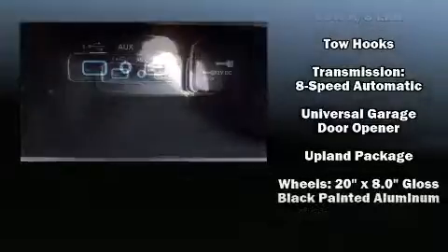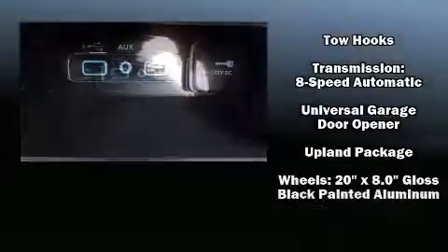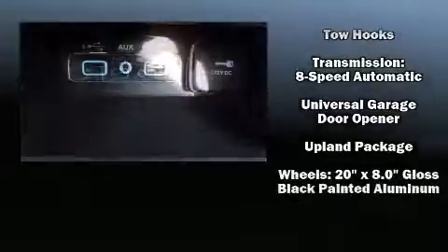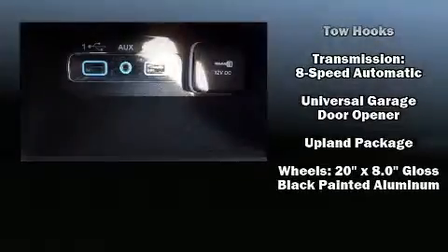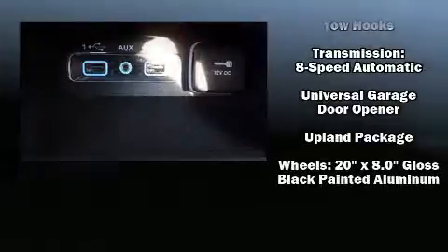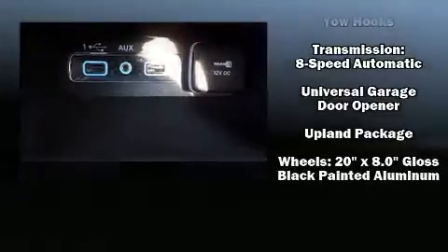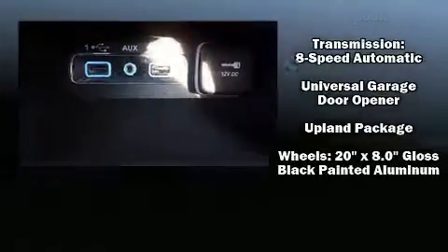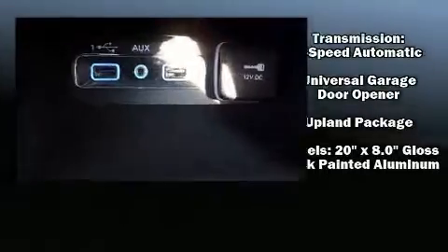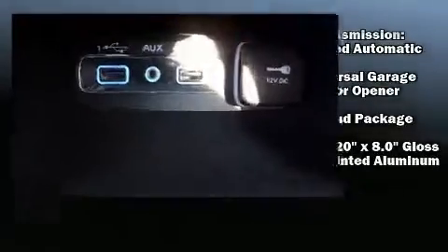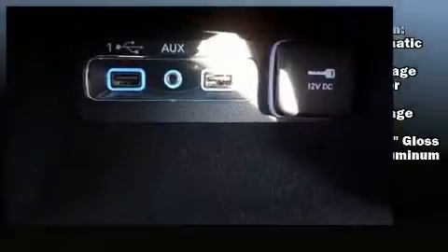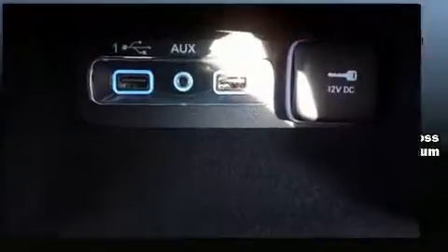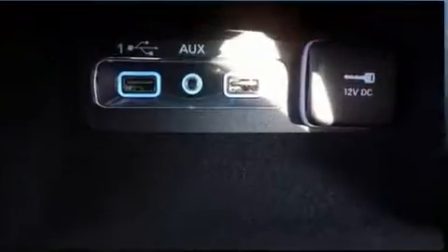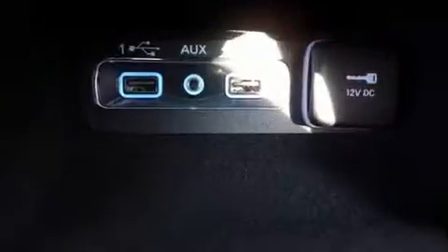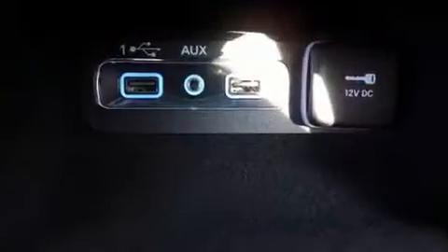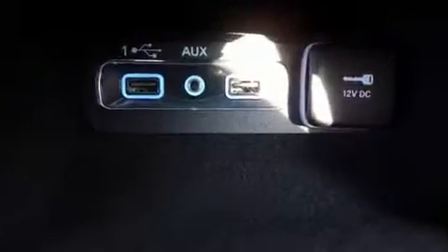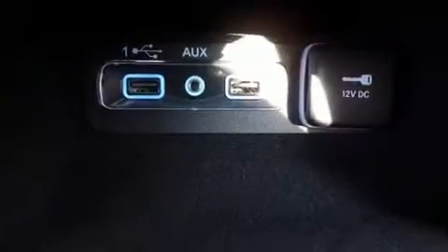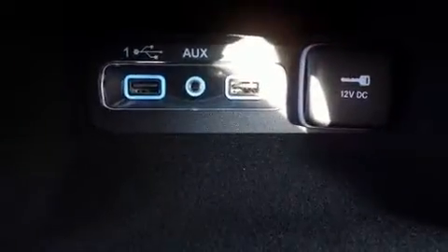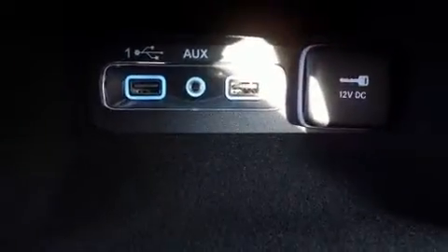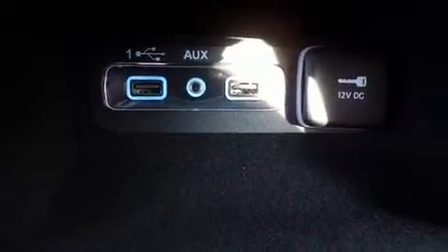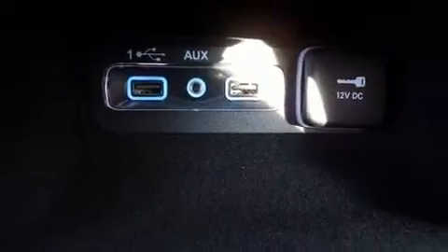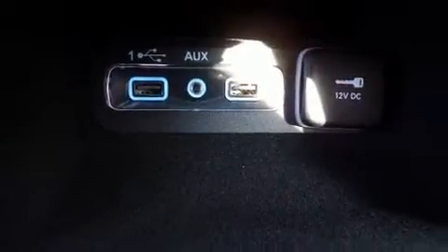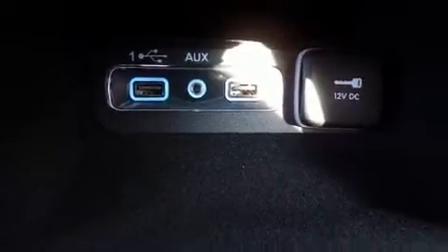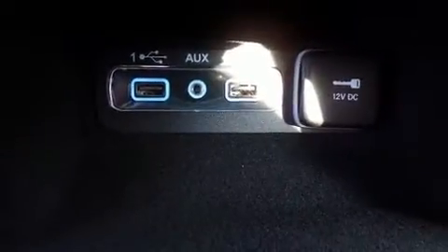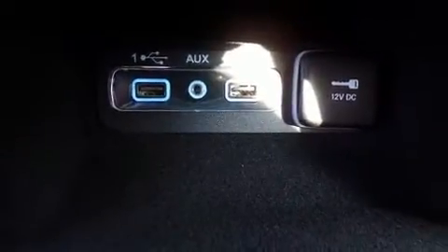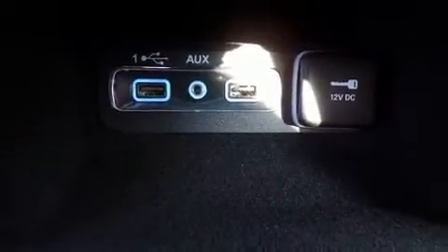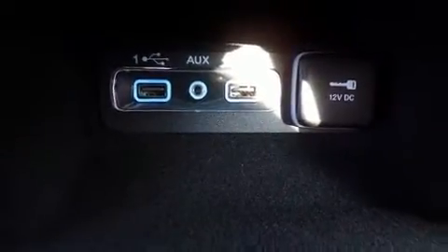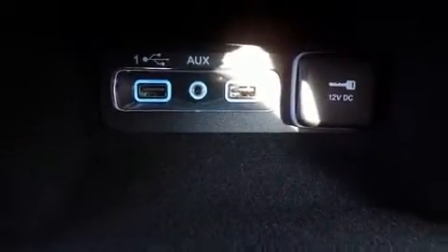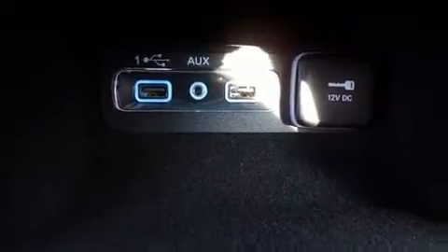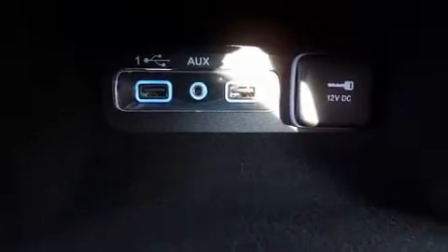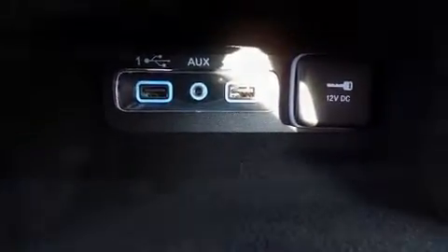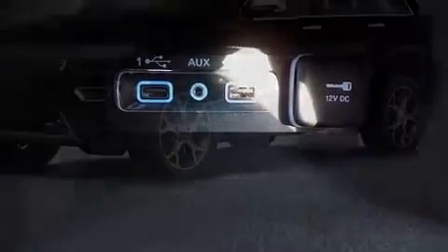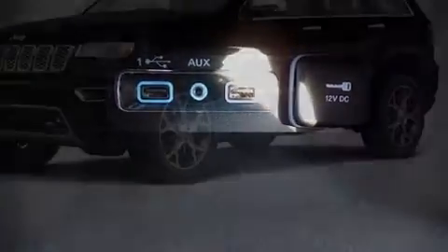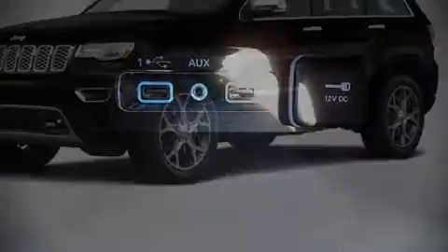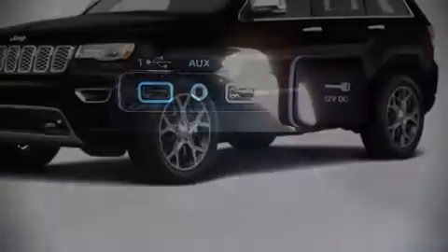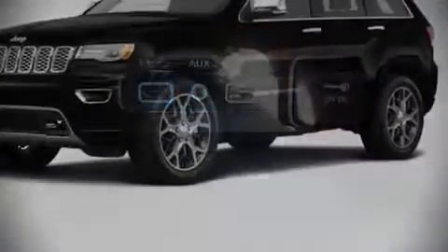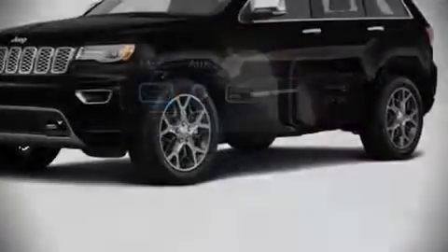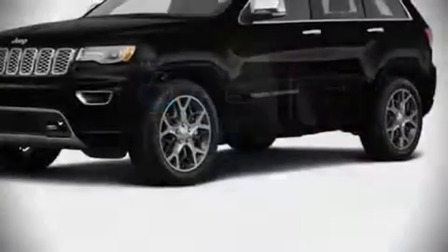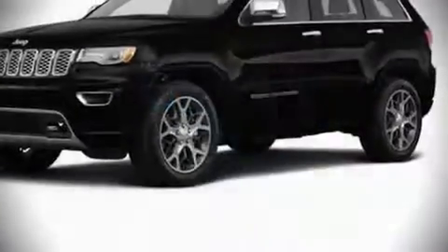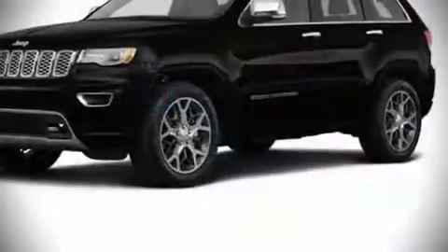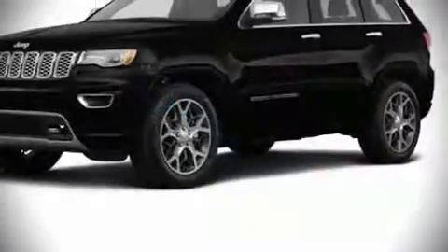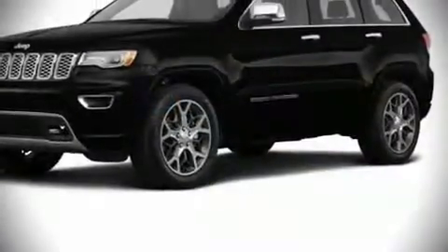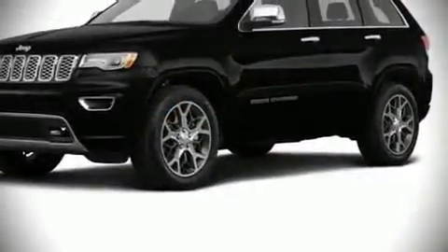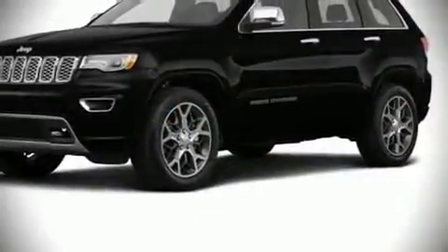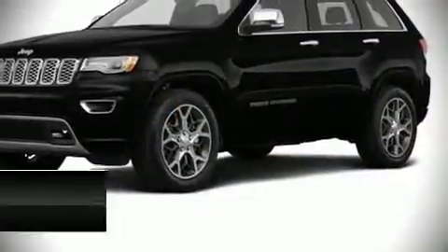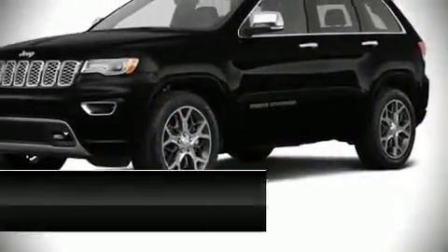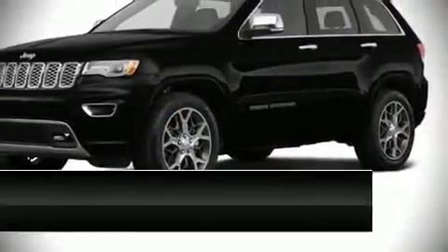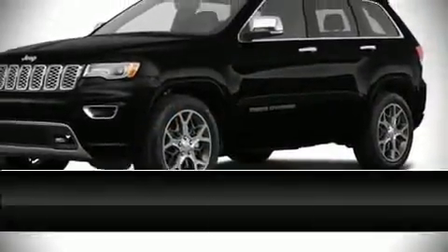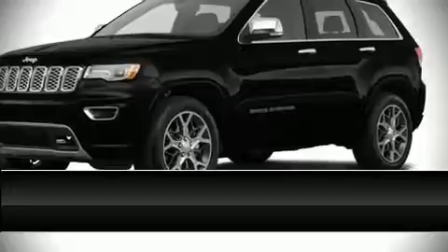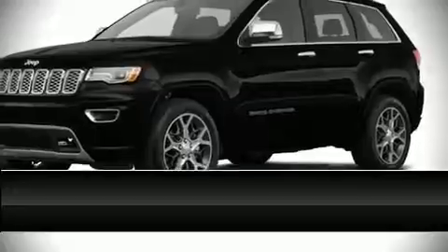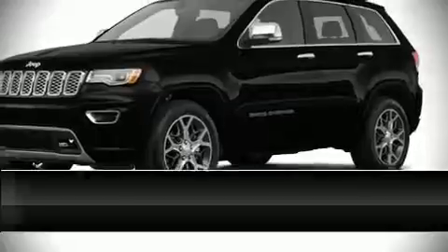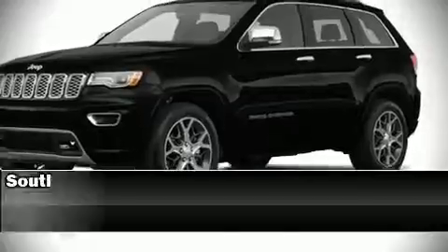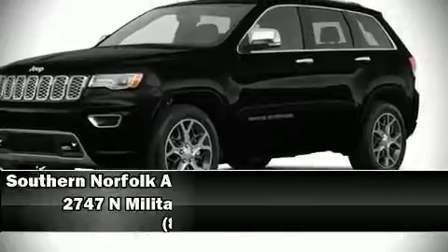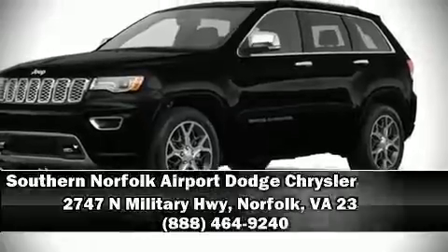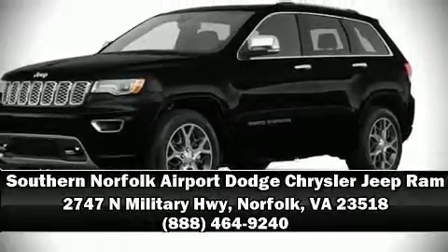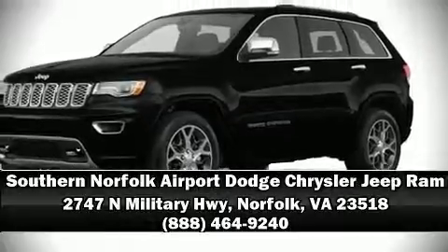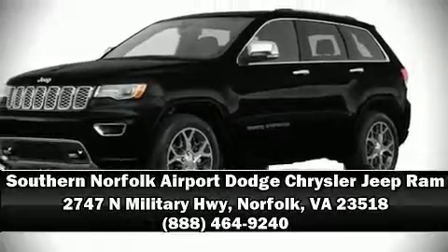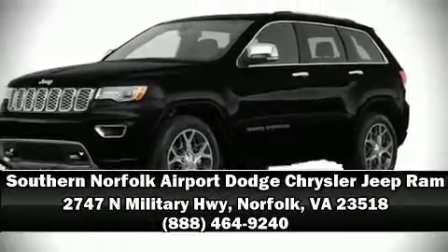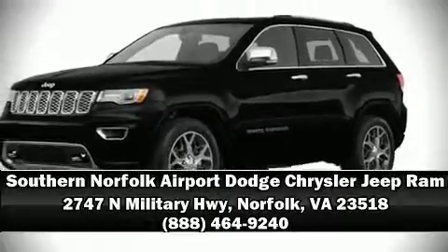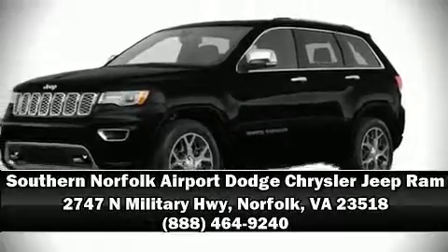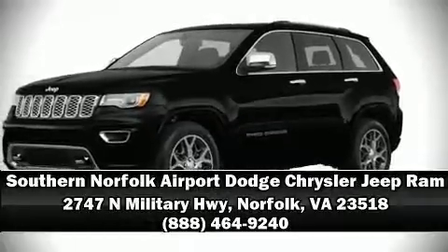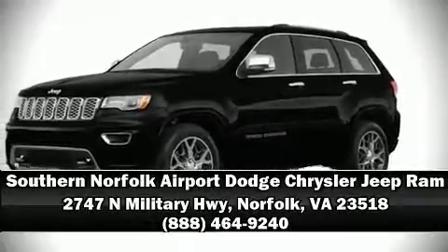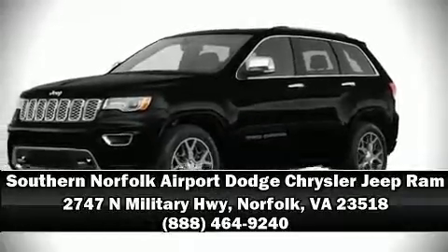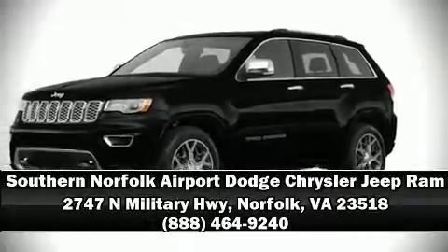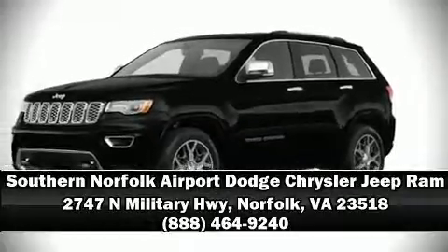Our knowledgeable sales staff is available to answer any questions you might have. Stop by our dealership or give us a call for more information.